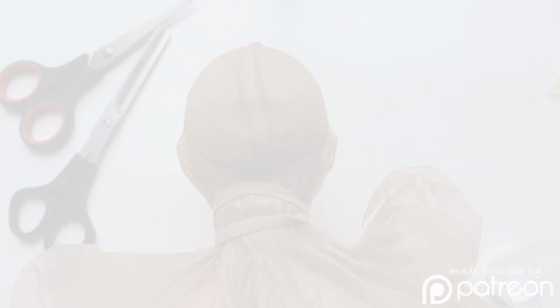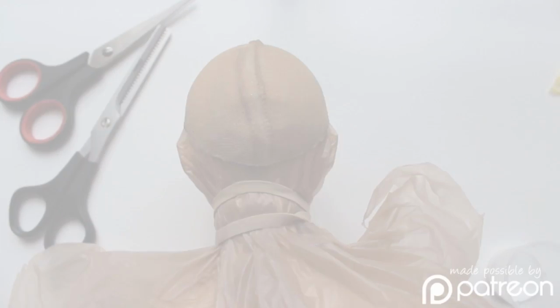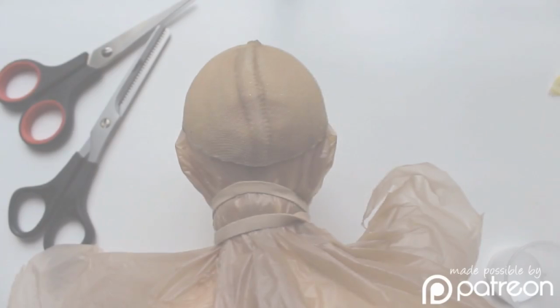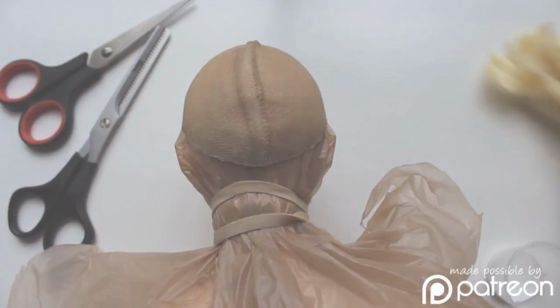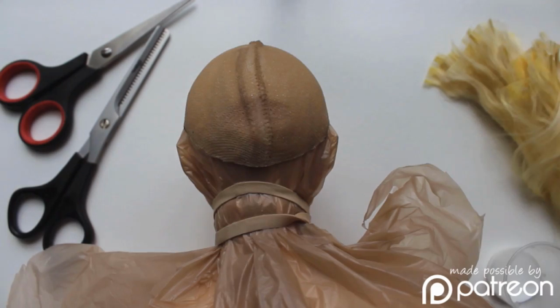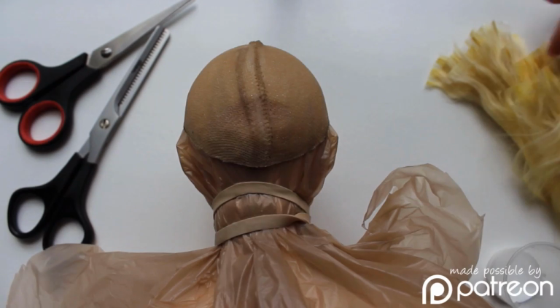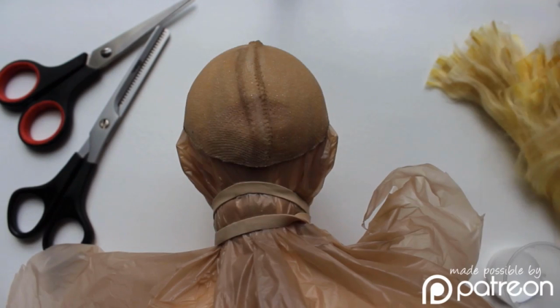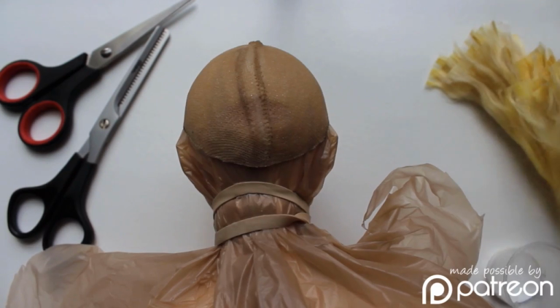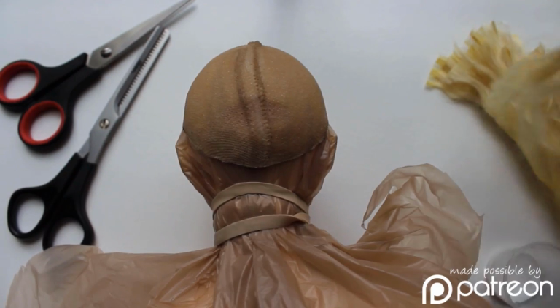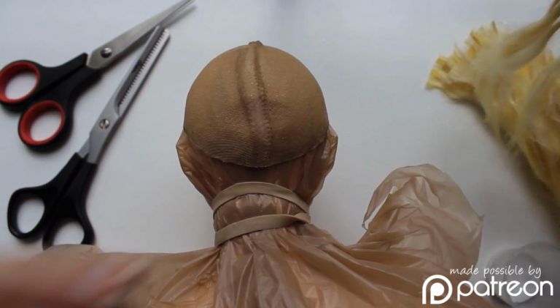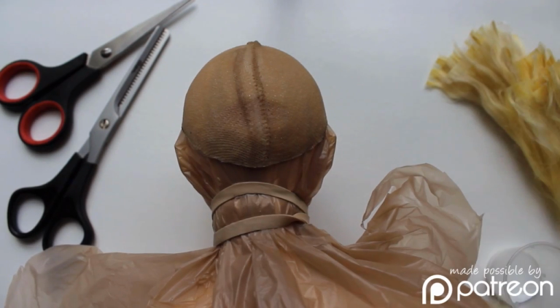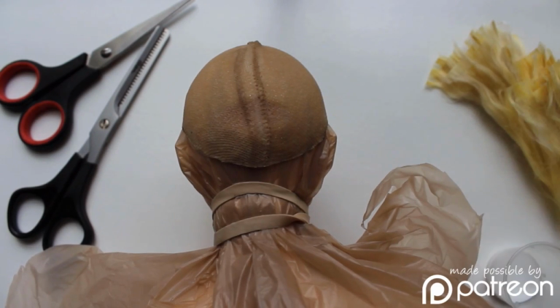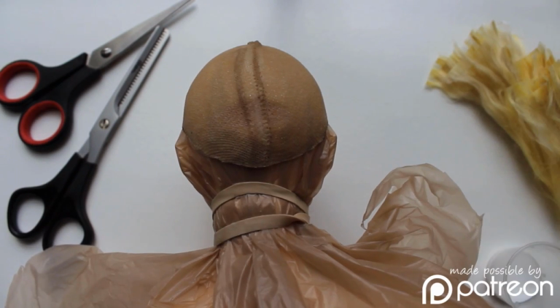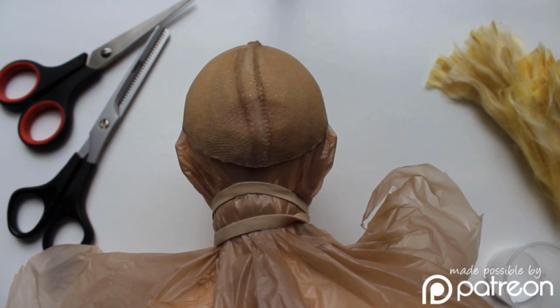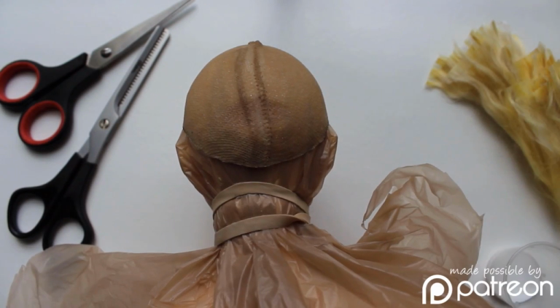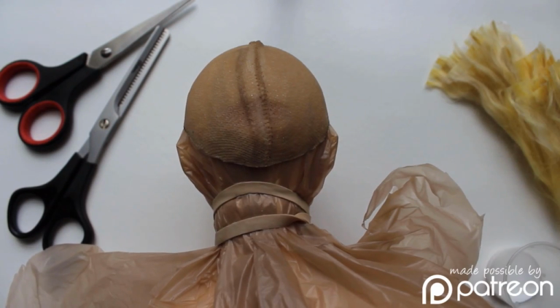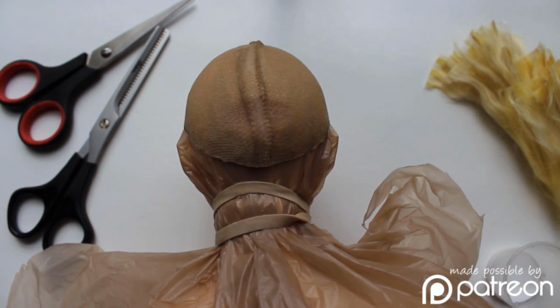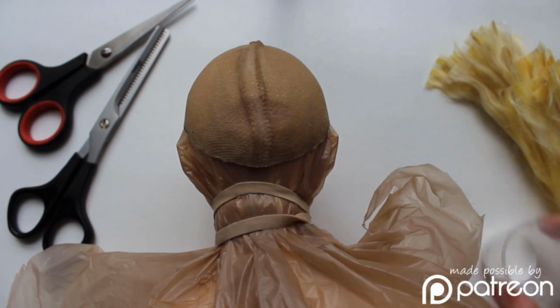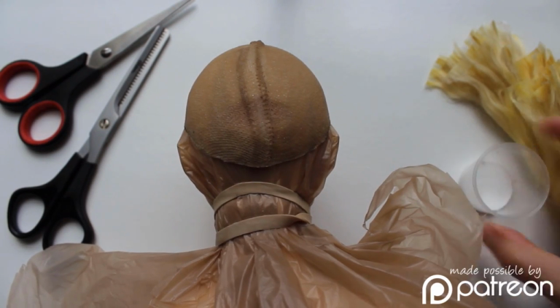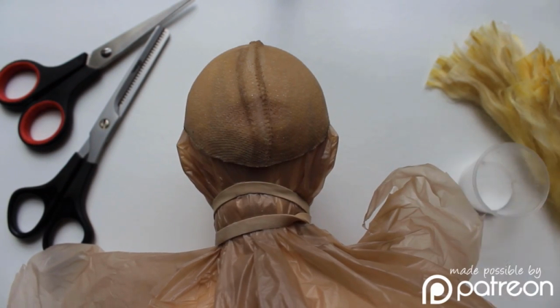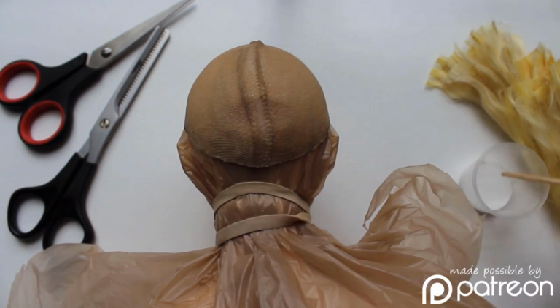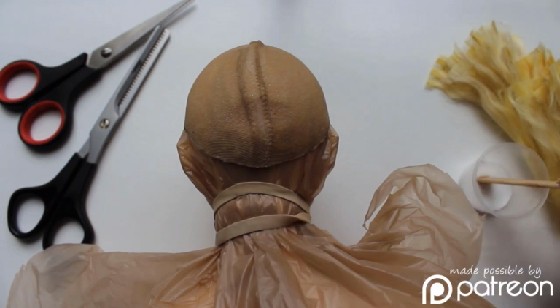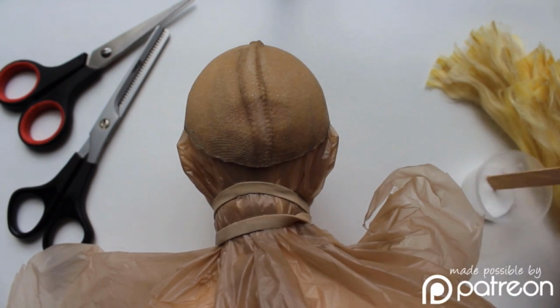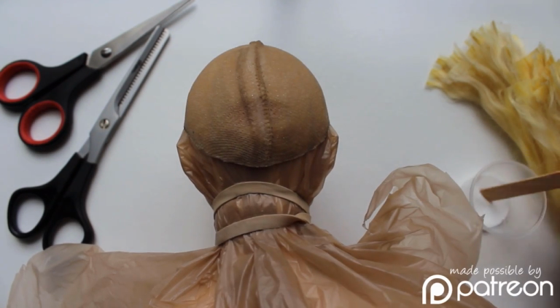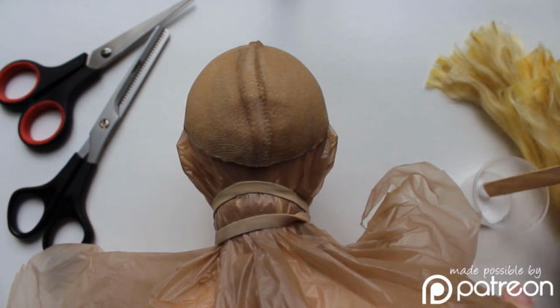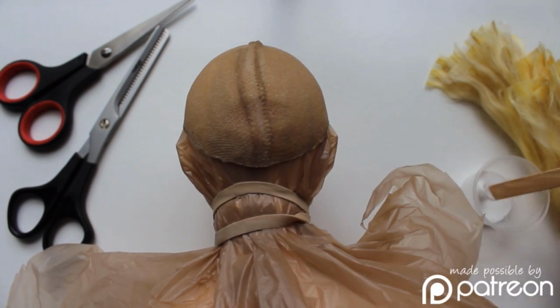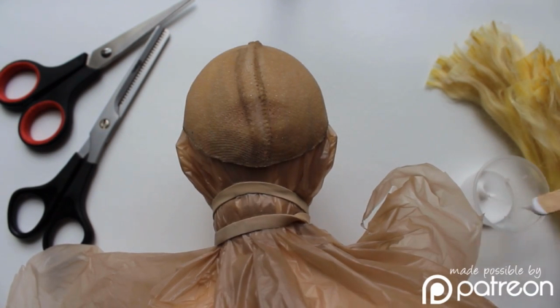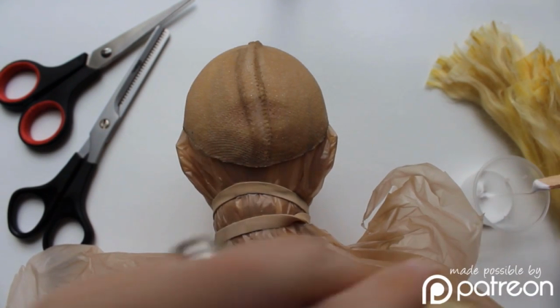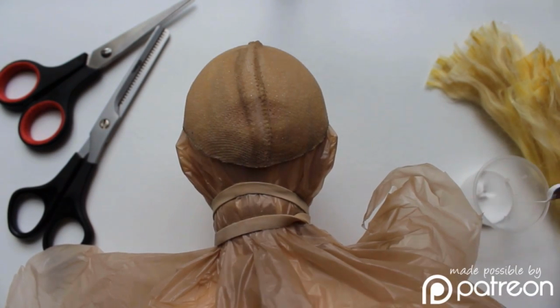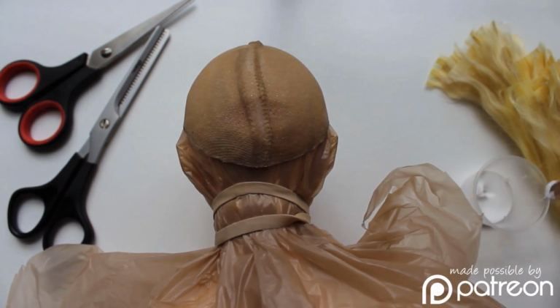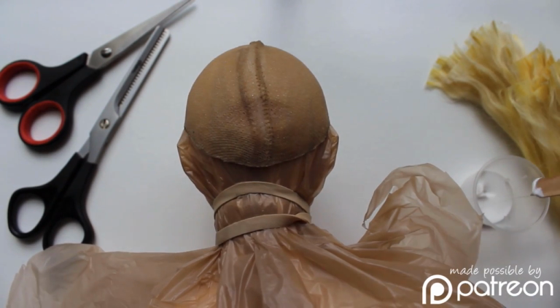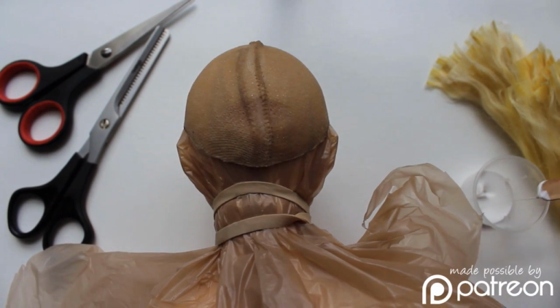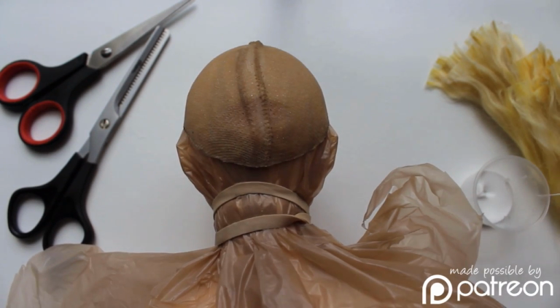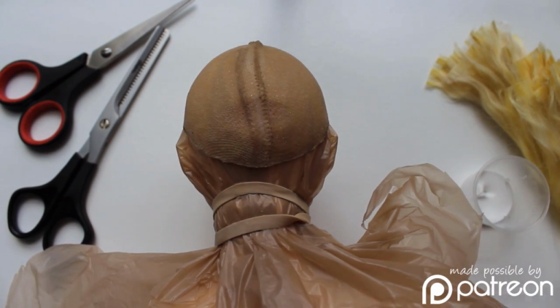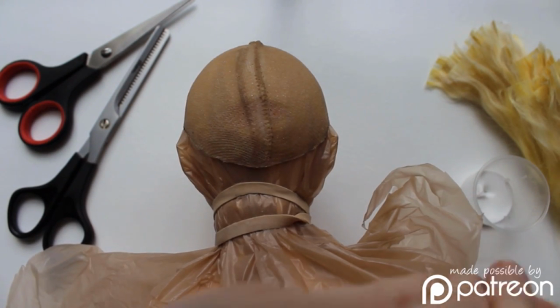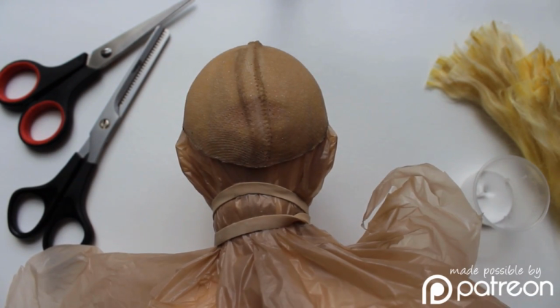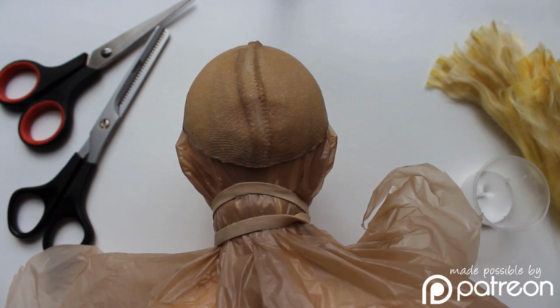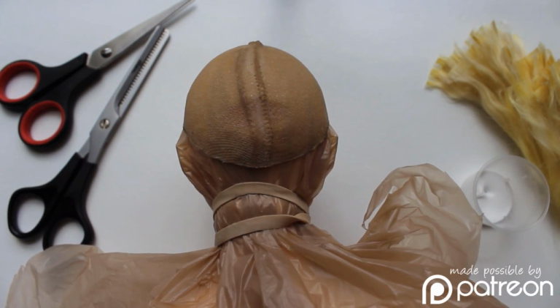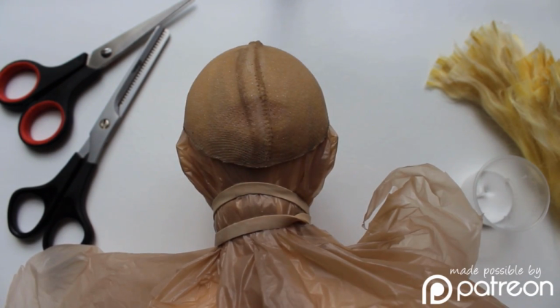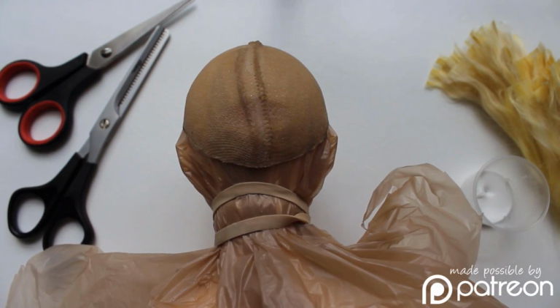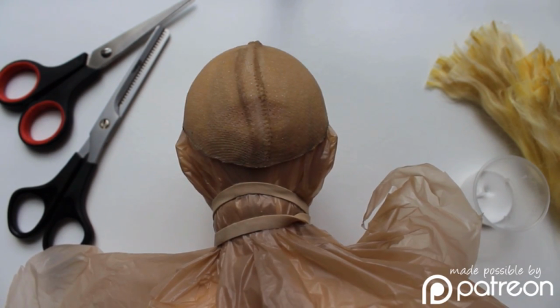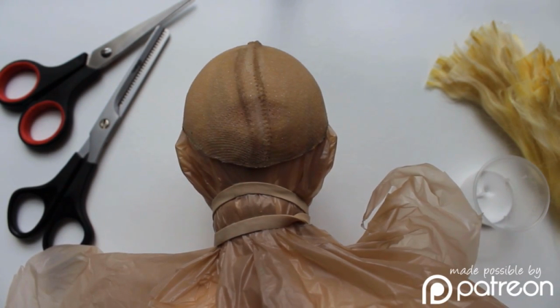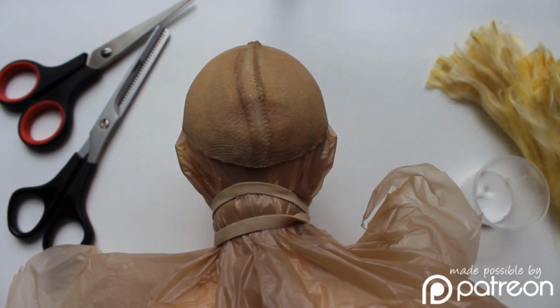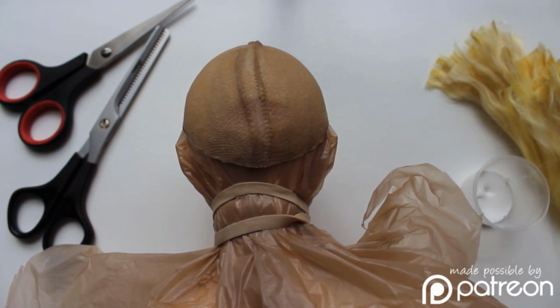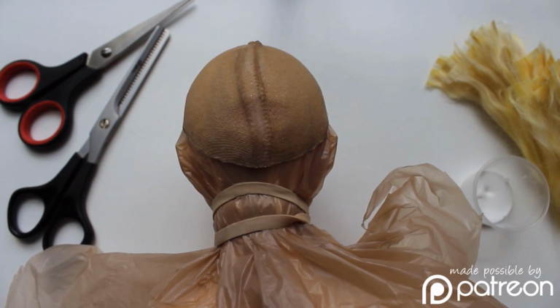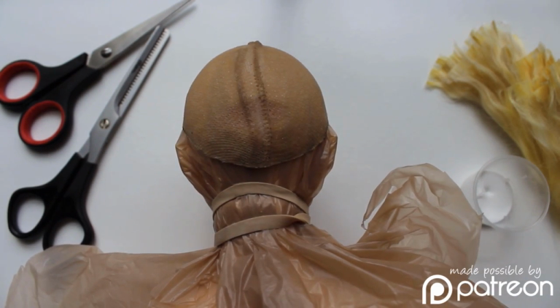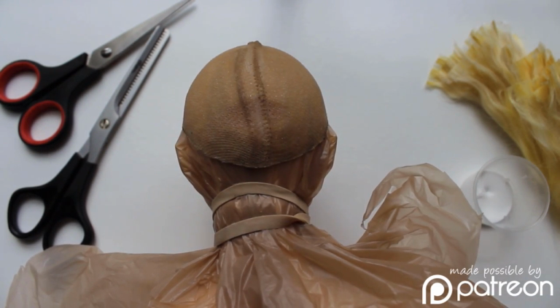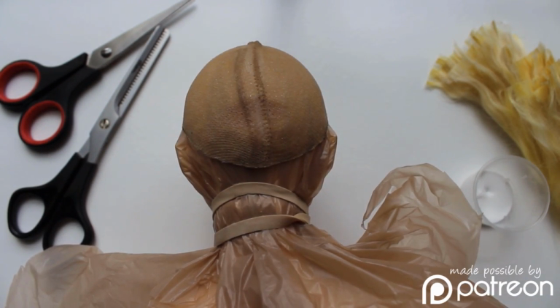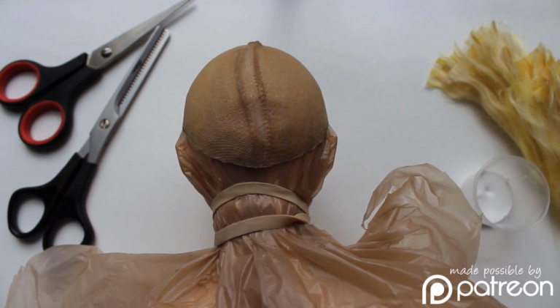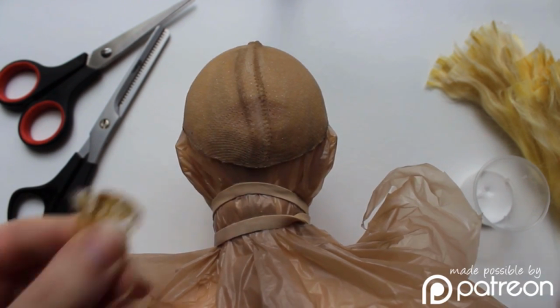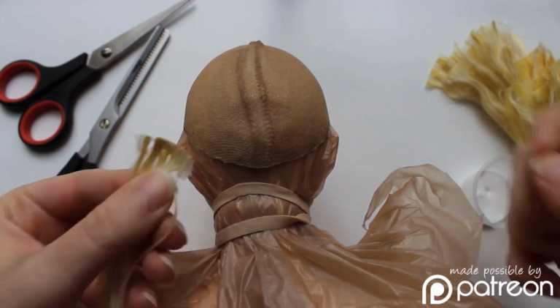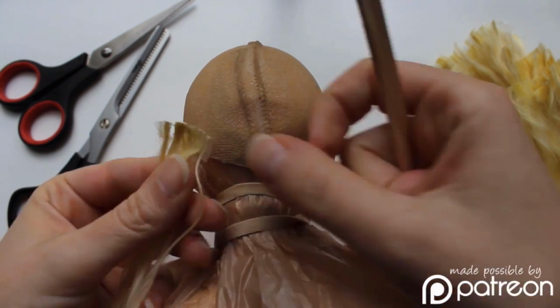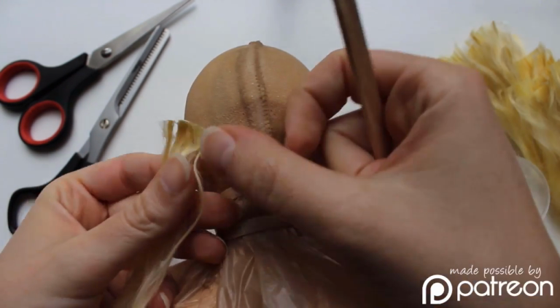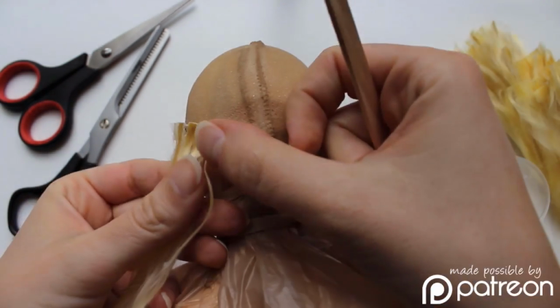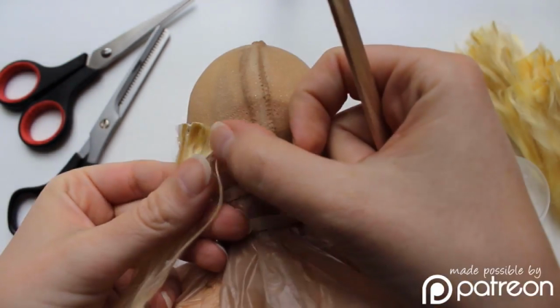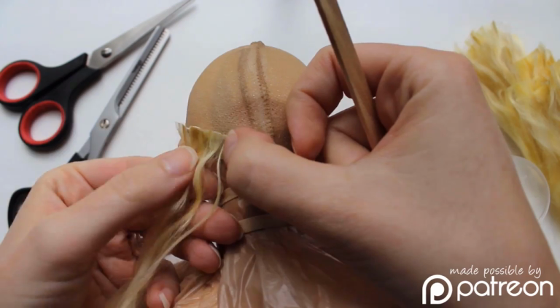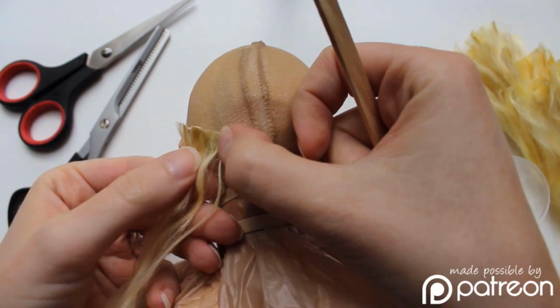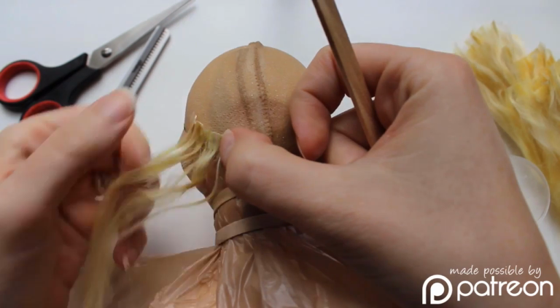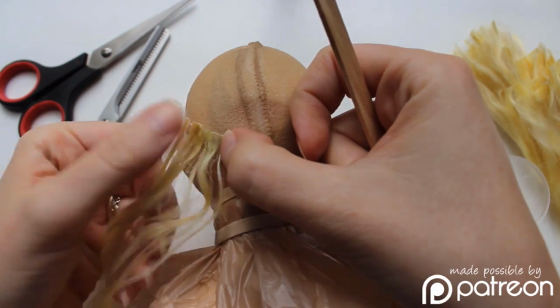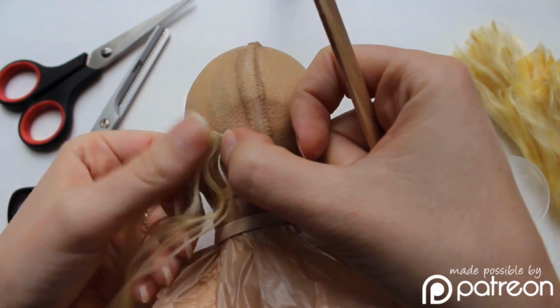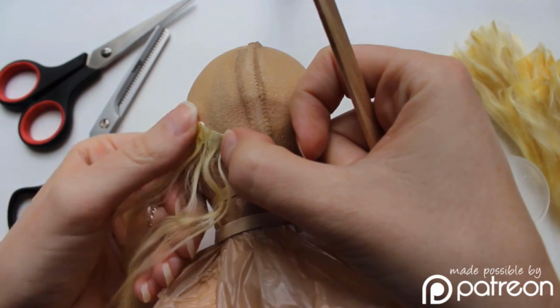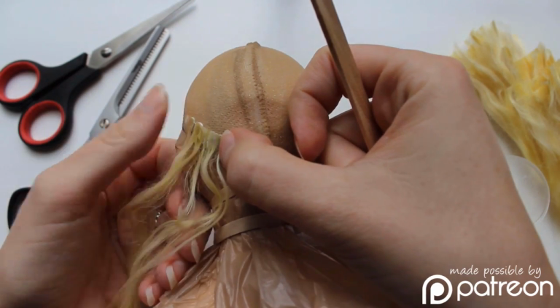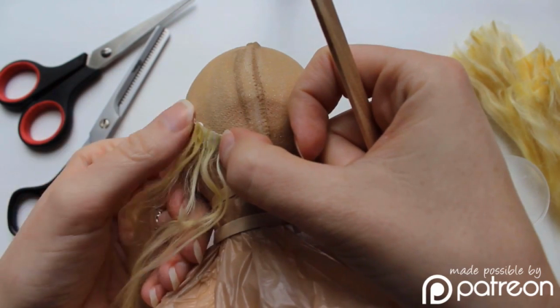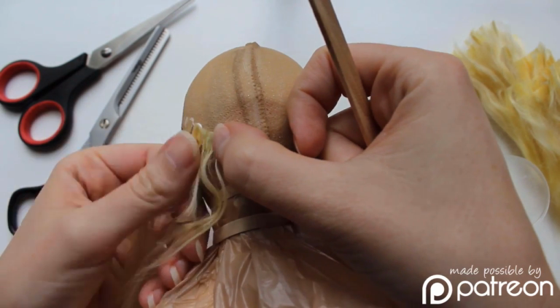Hello, everyone. This is Lomi, and I'm back this week to share a glimpse at how I made a wig for Vaughn, my SID Claude.